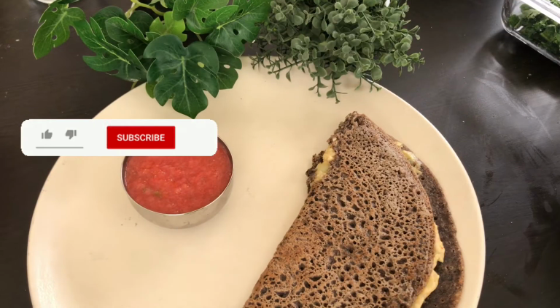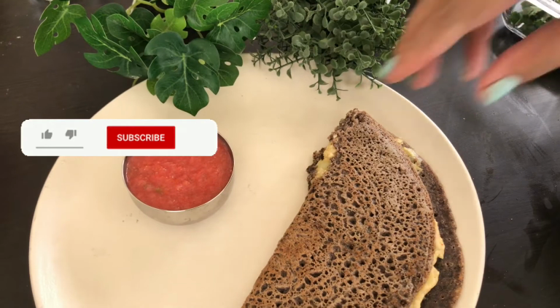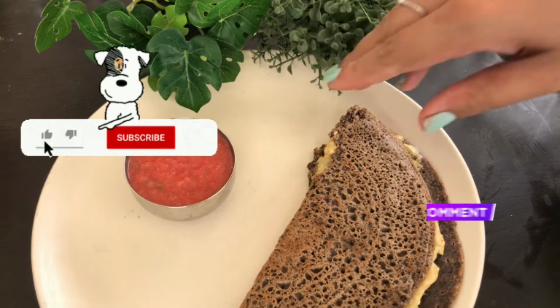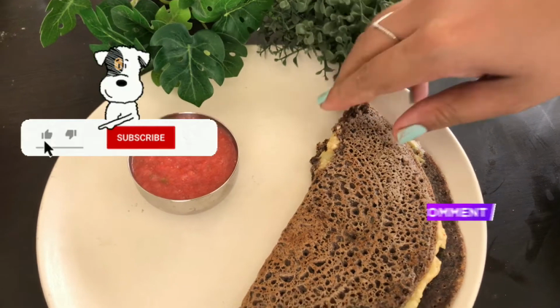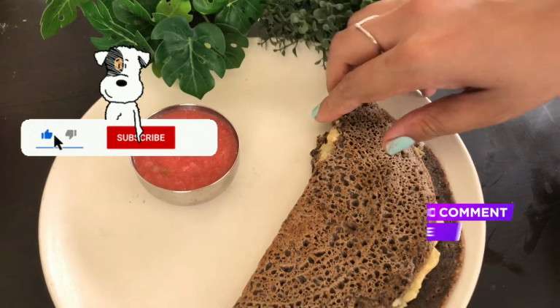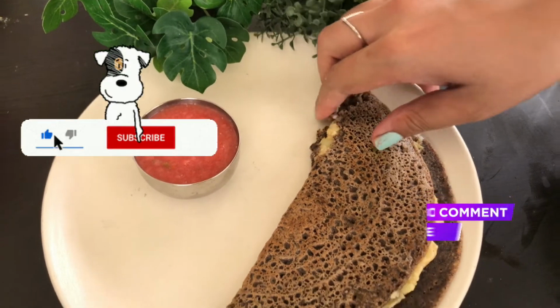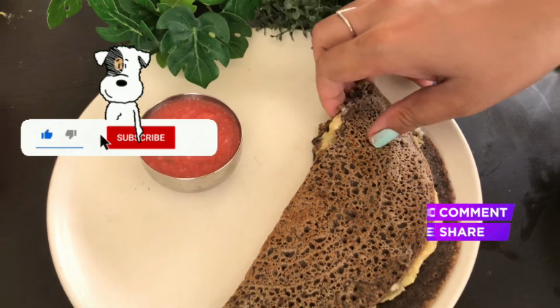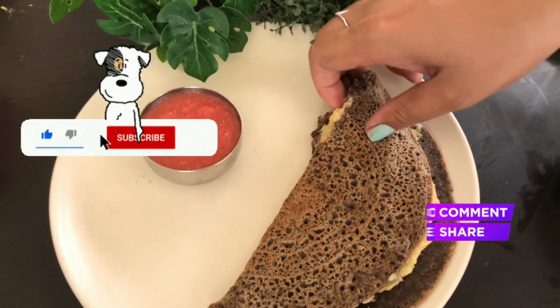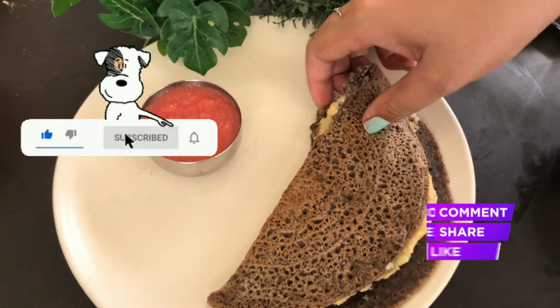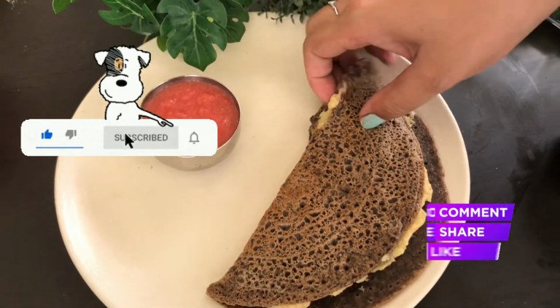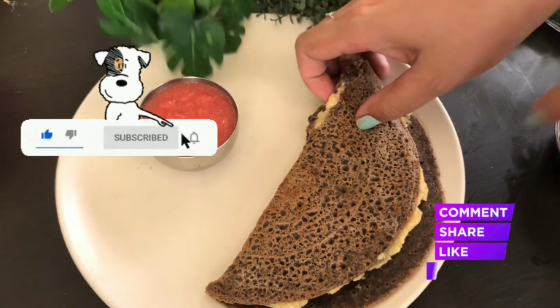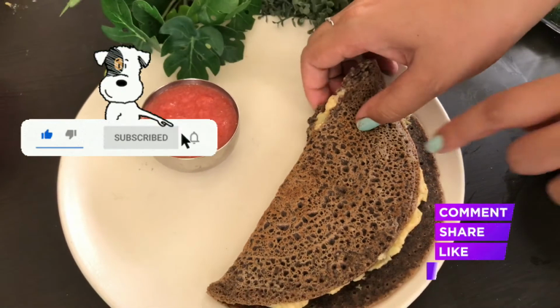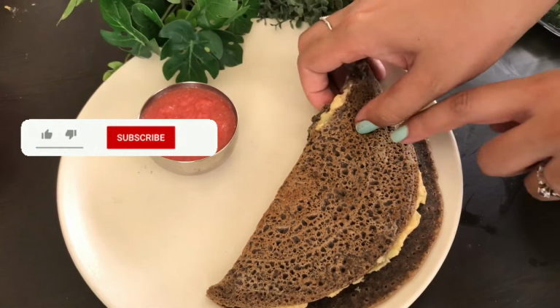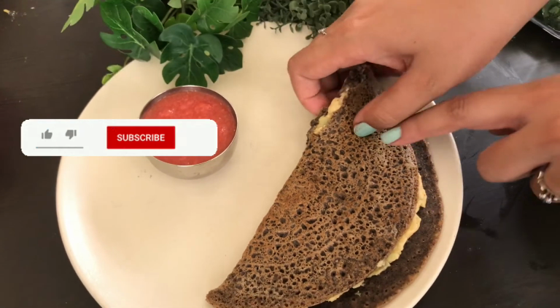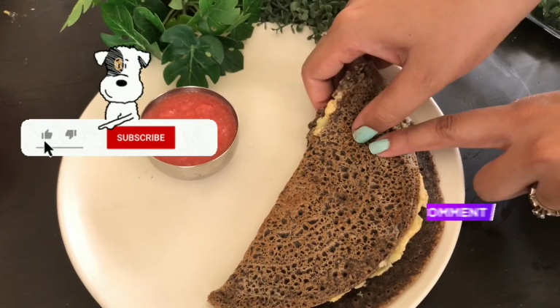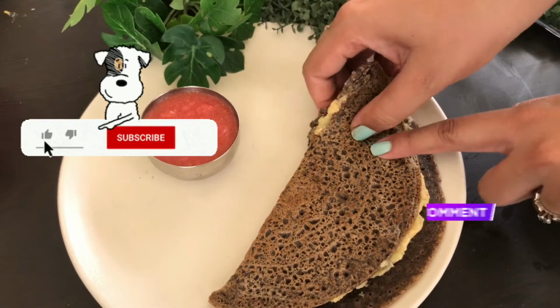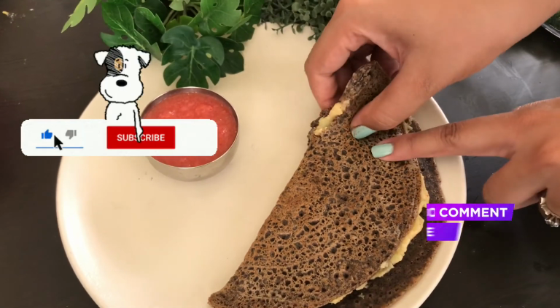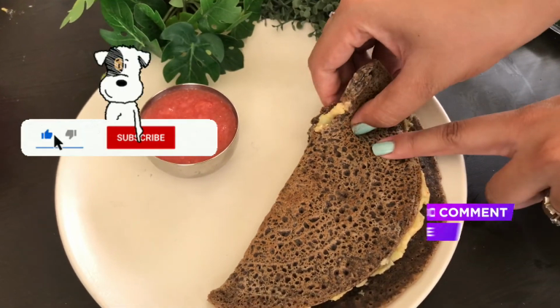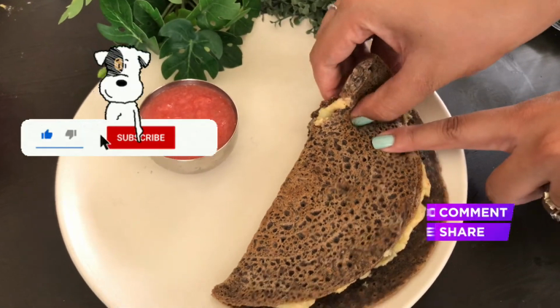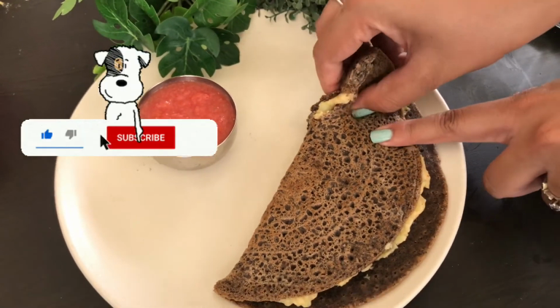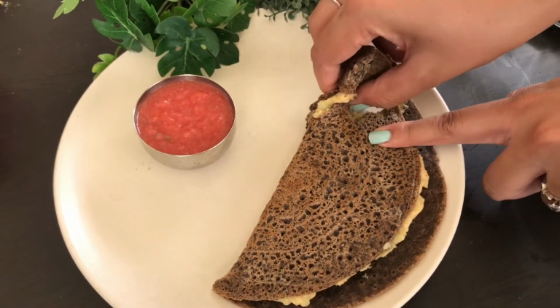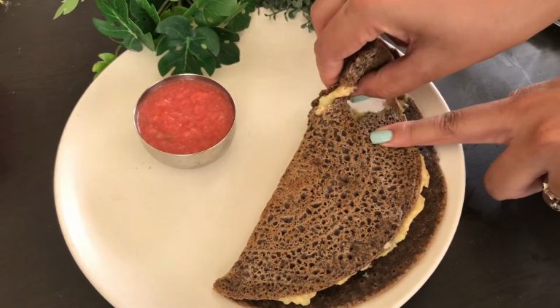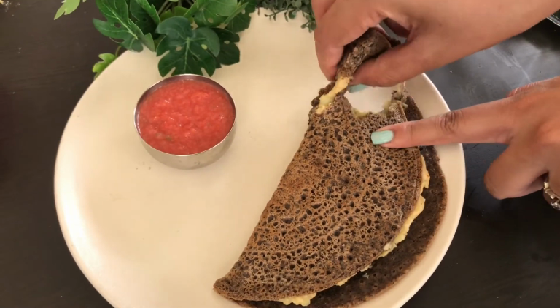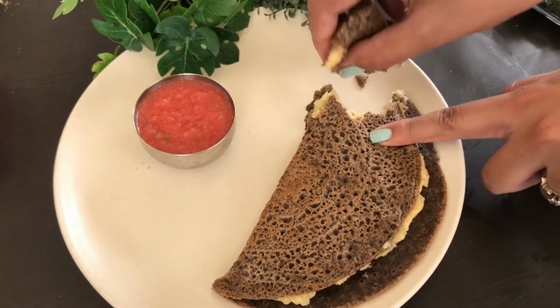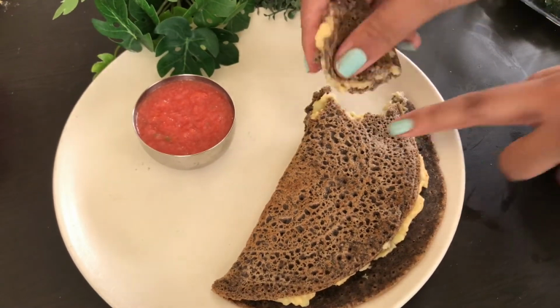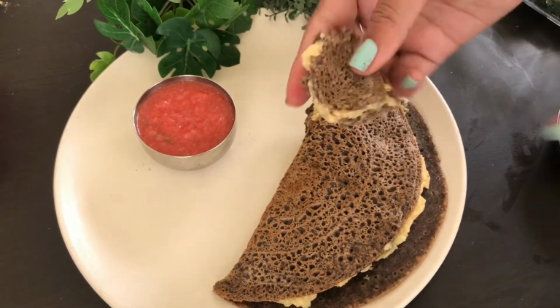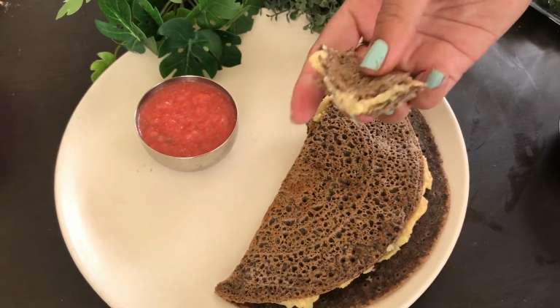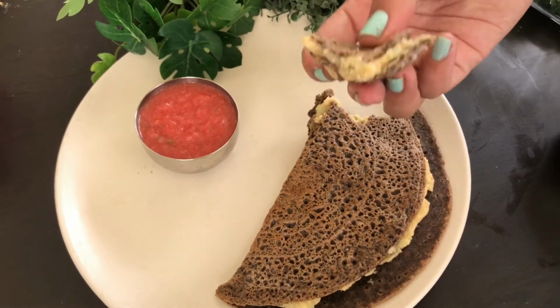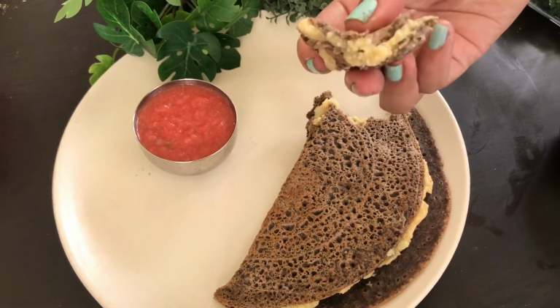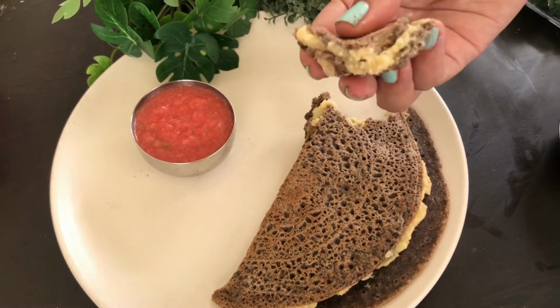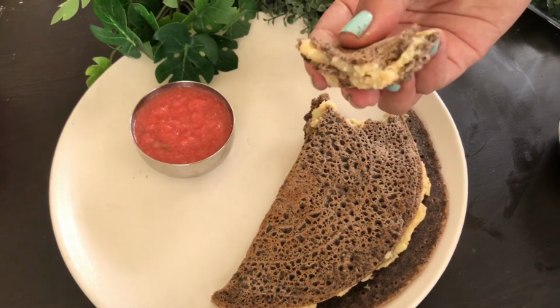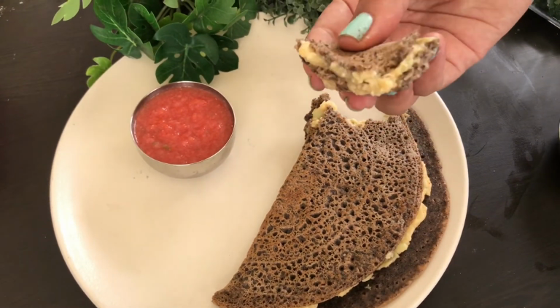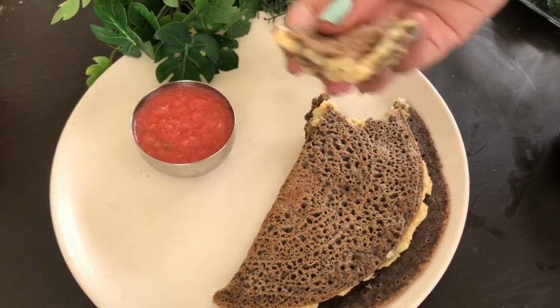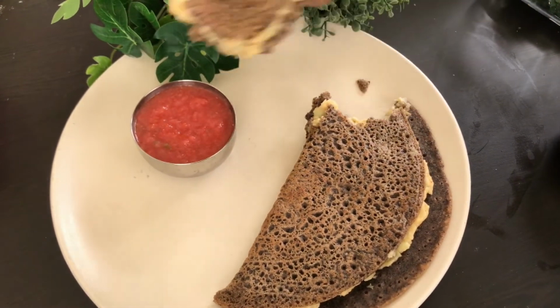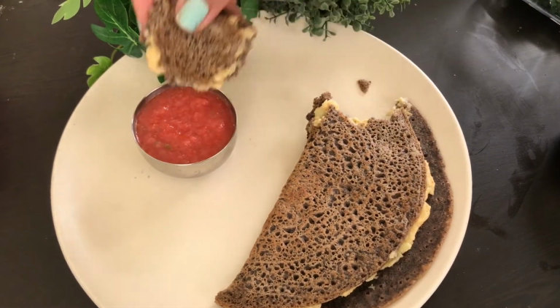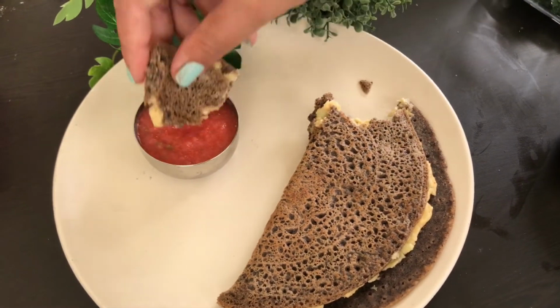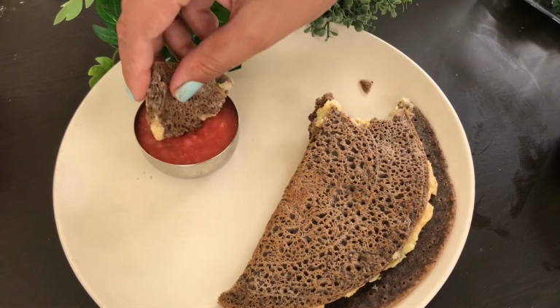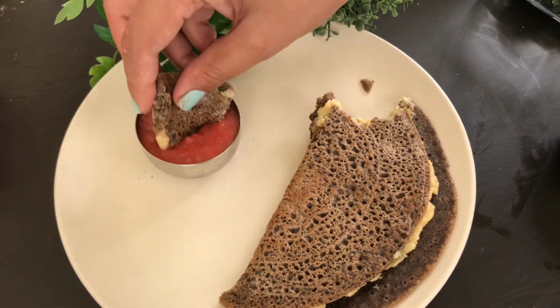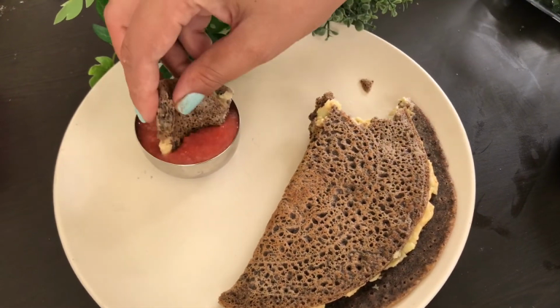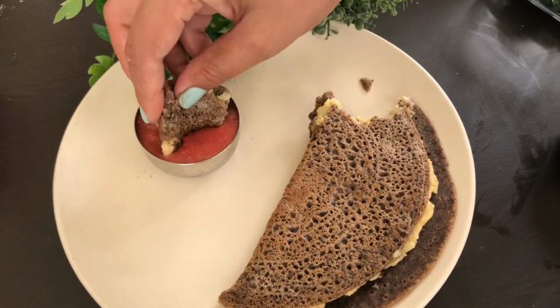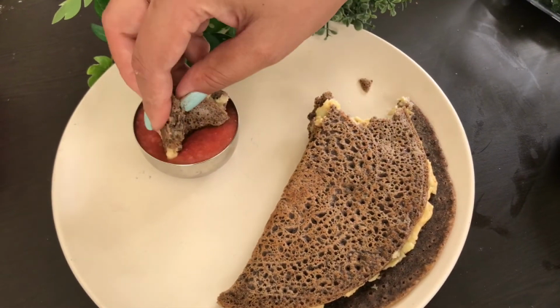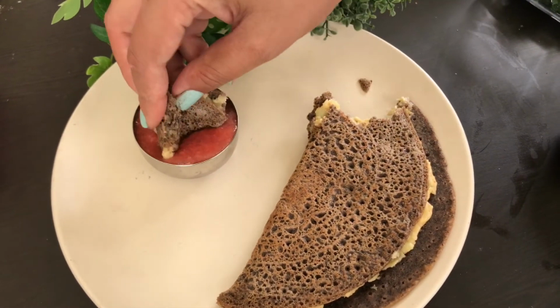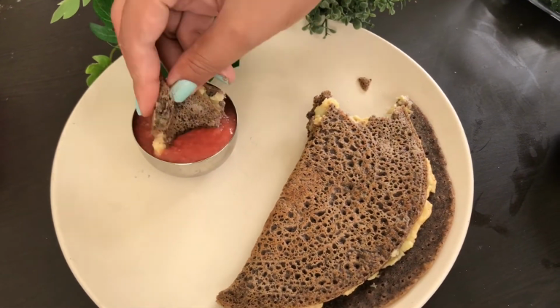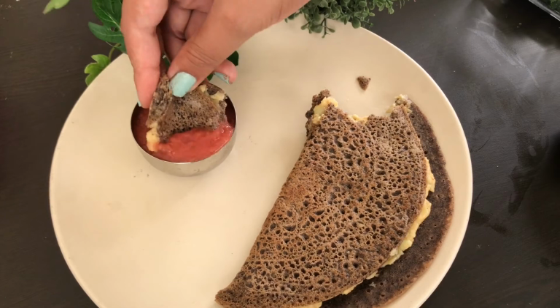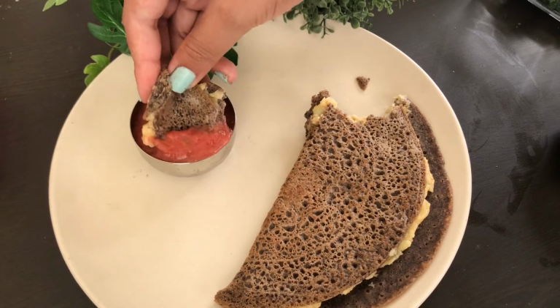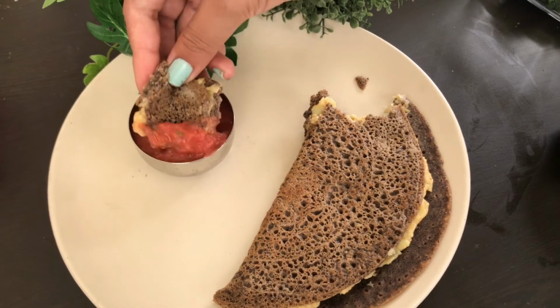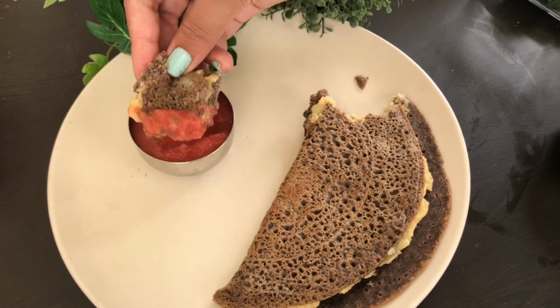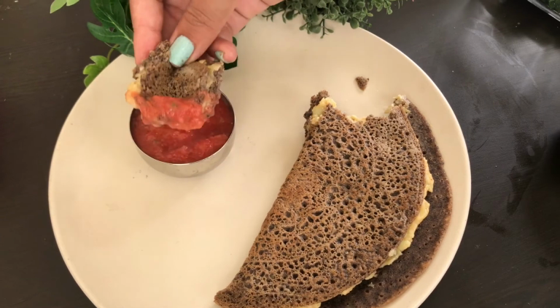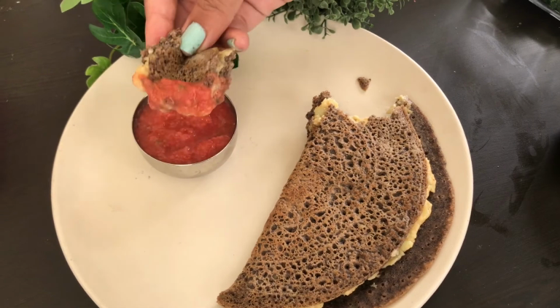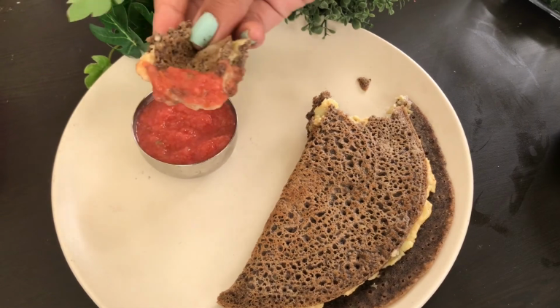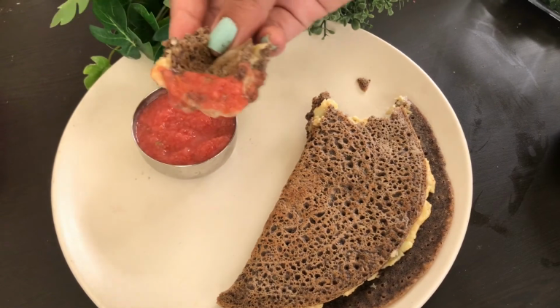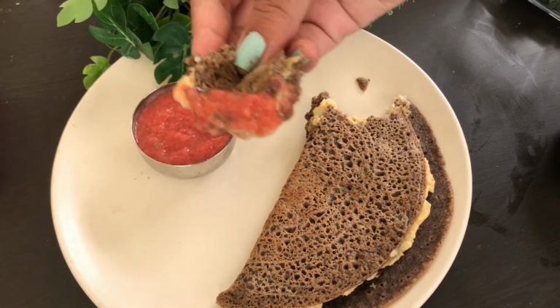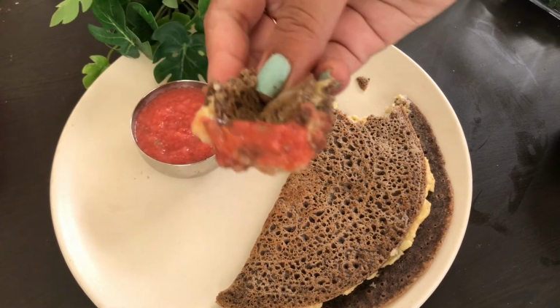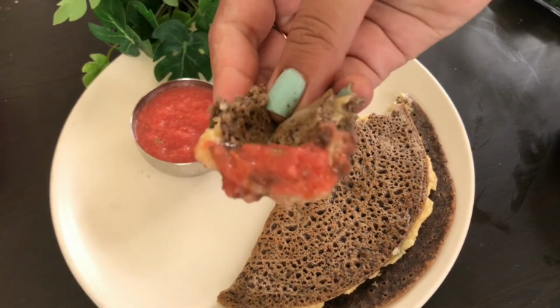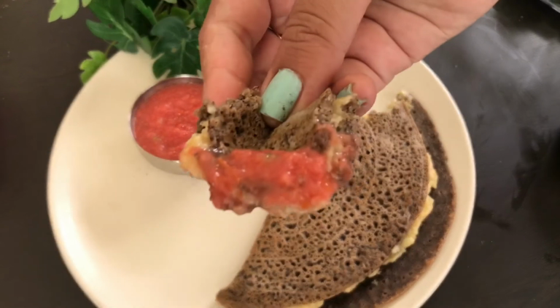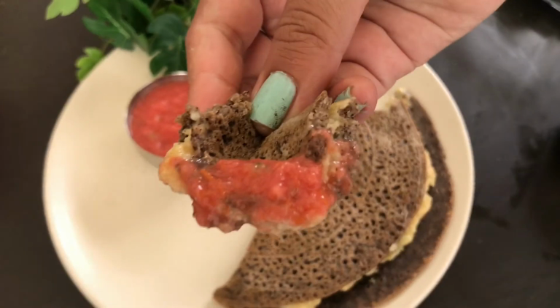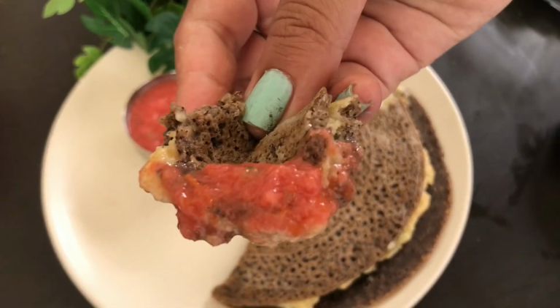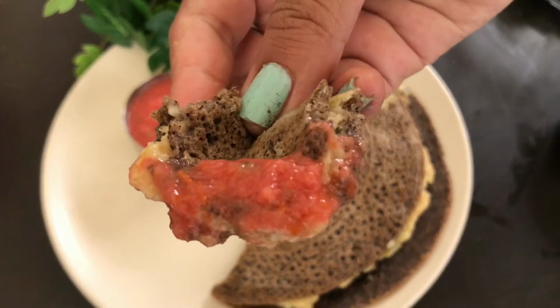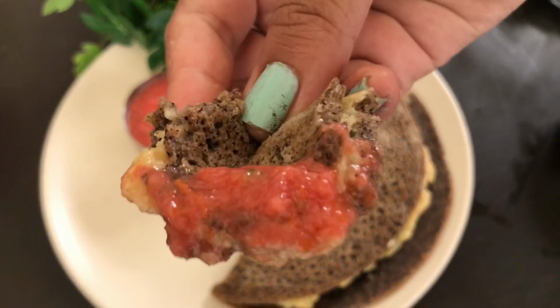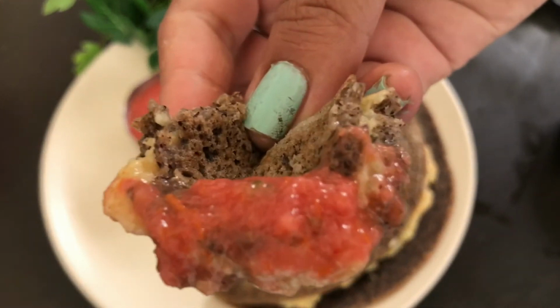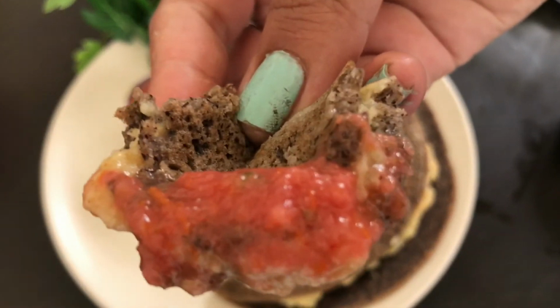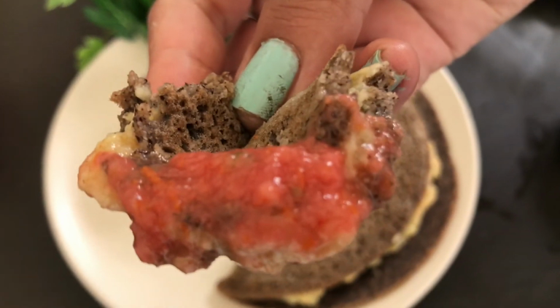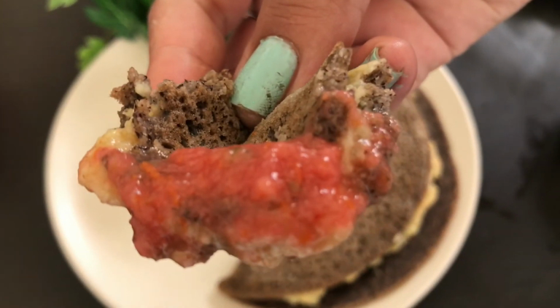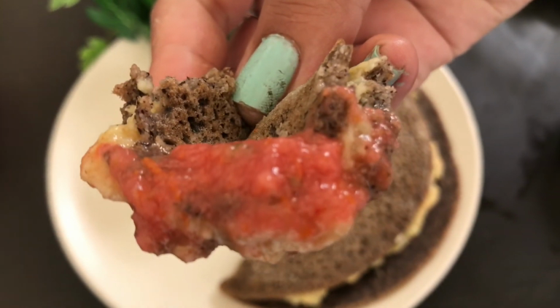The most important thing for the dosa is that the batter should not be kept too thick. That's it! Don't forget to like, share, and subscribe.